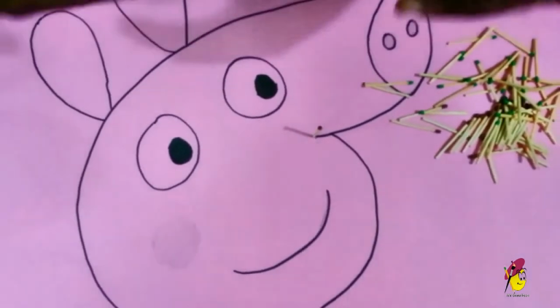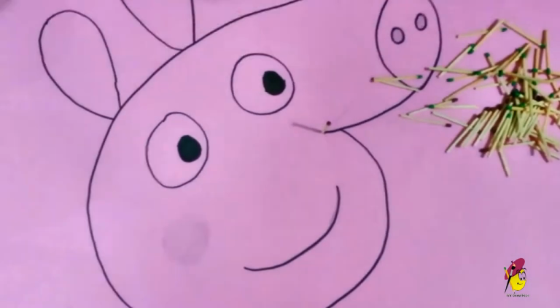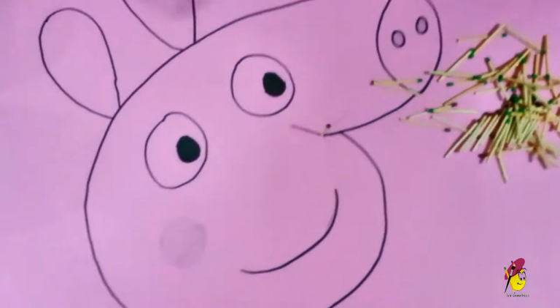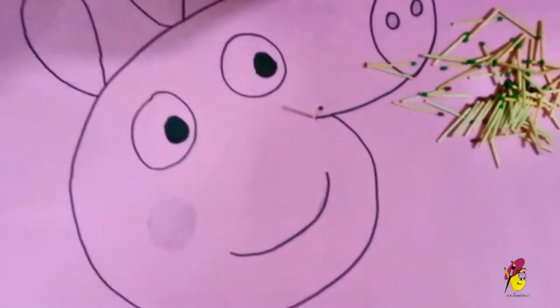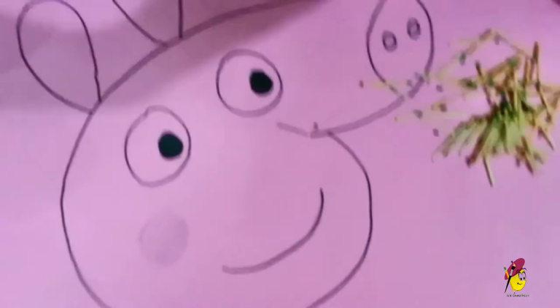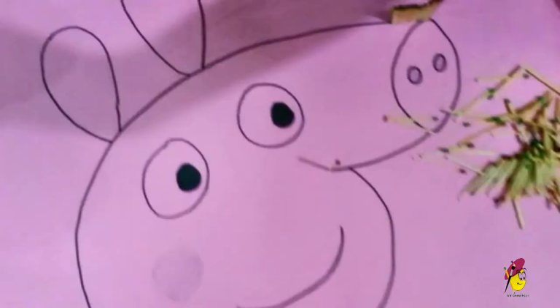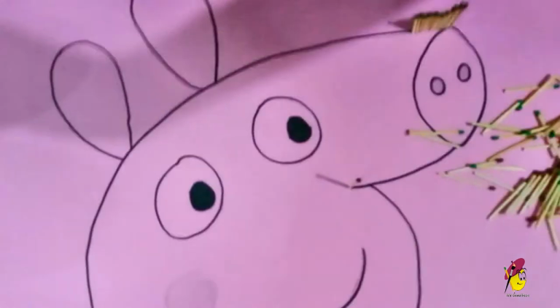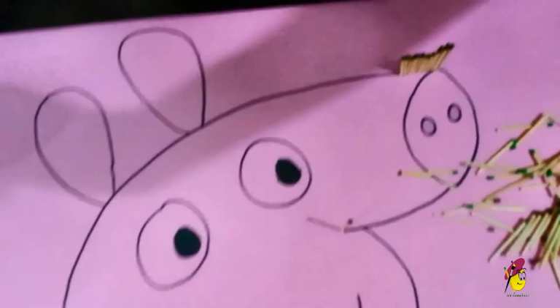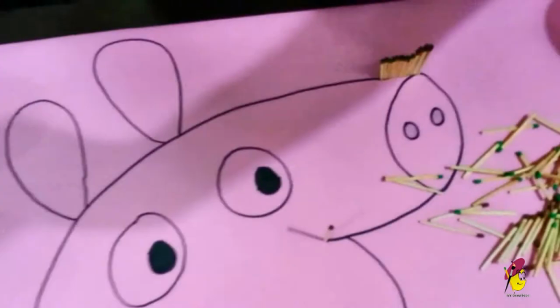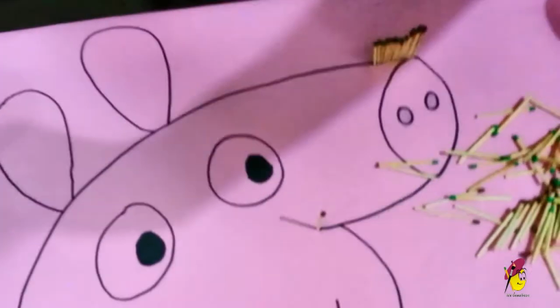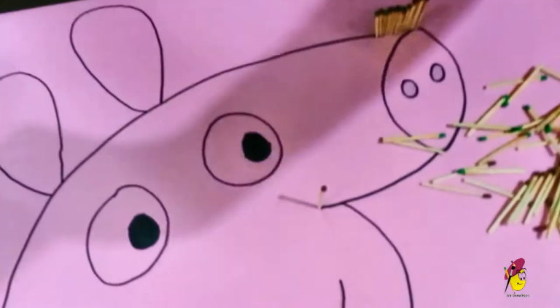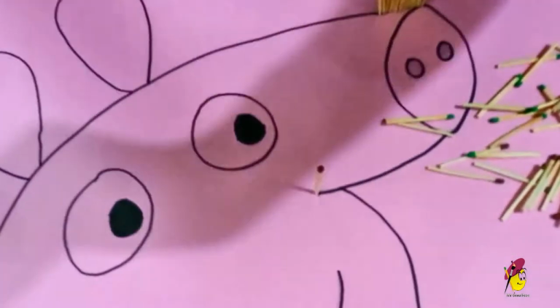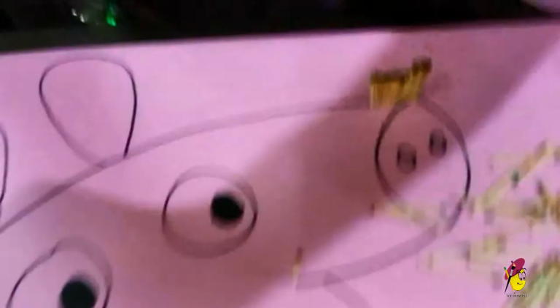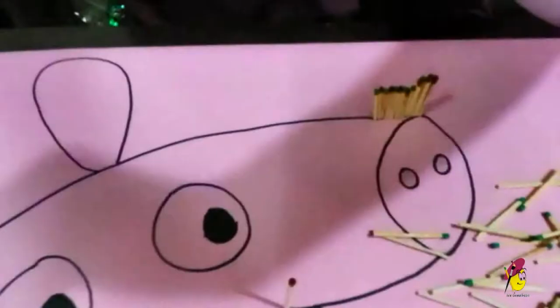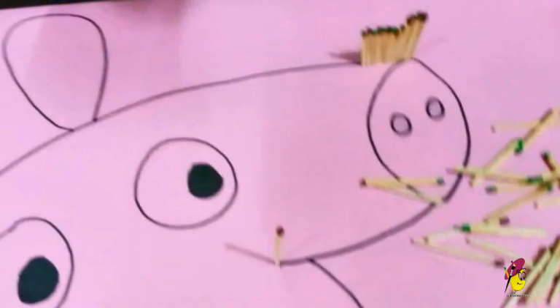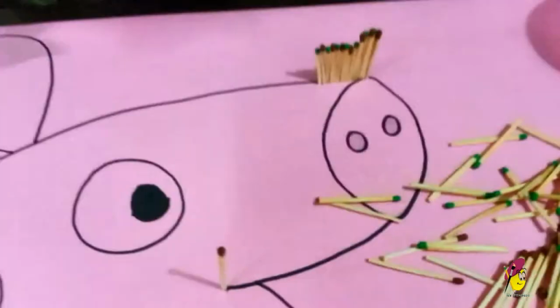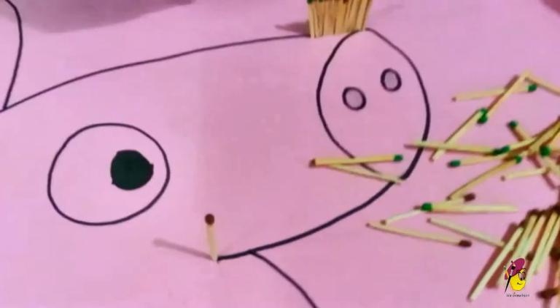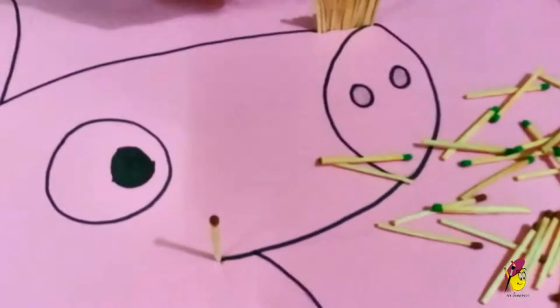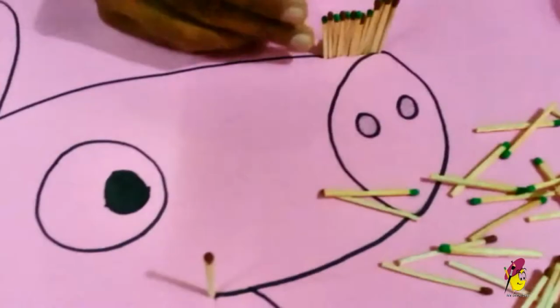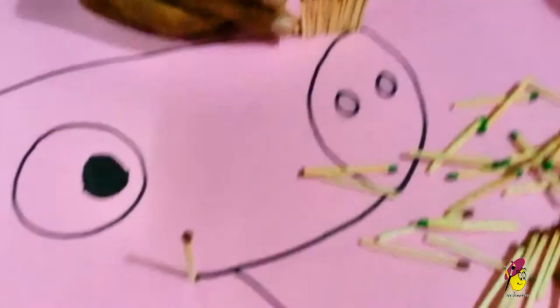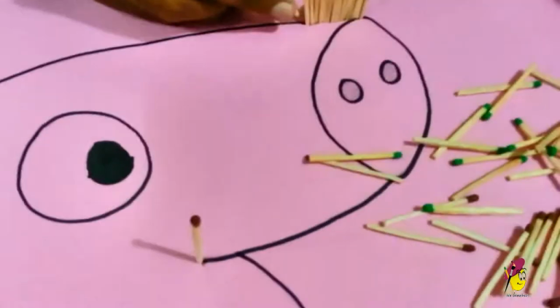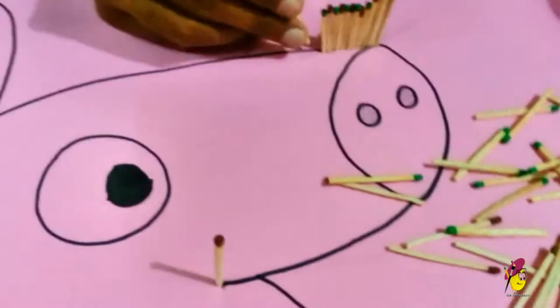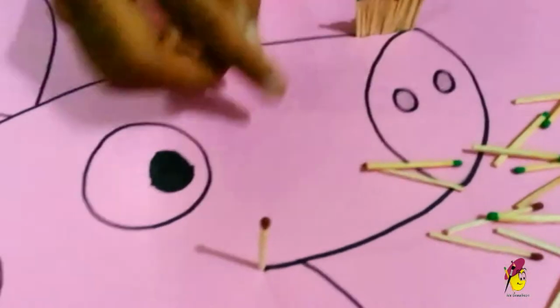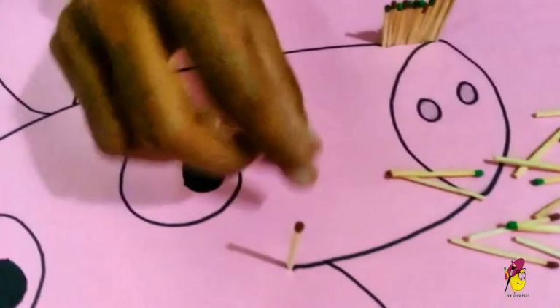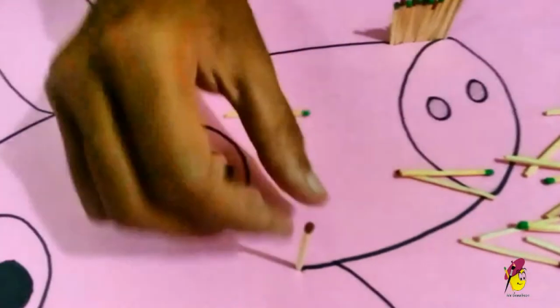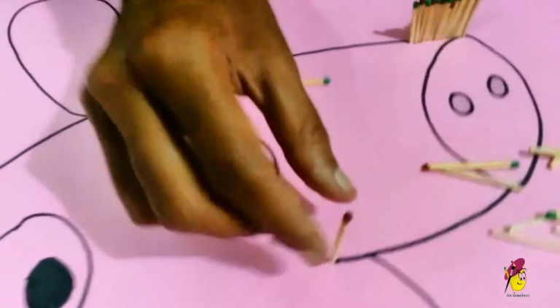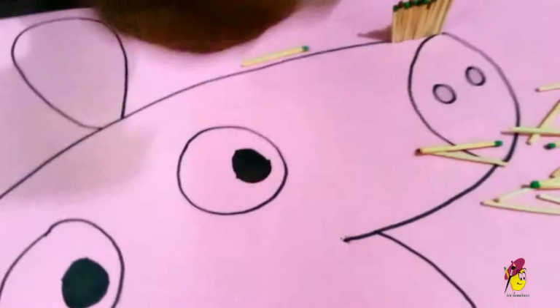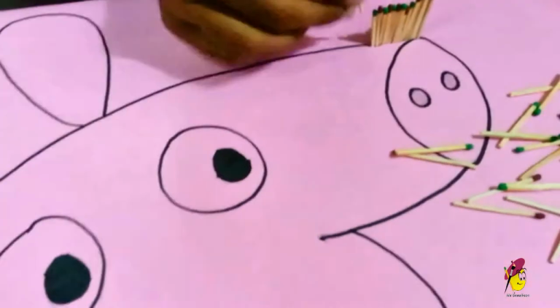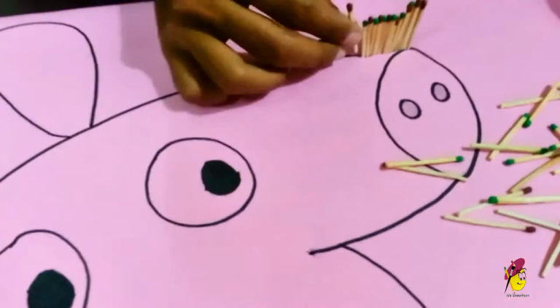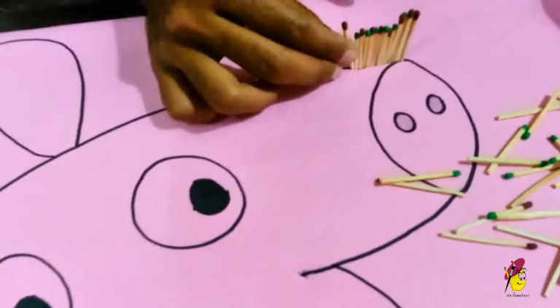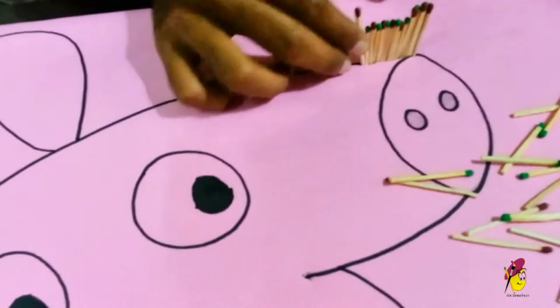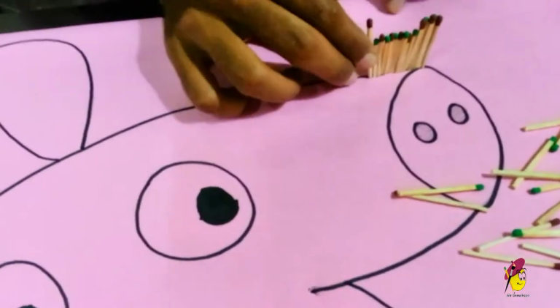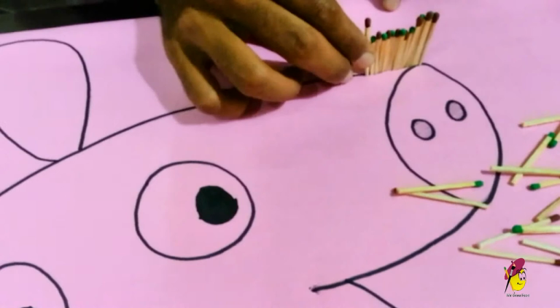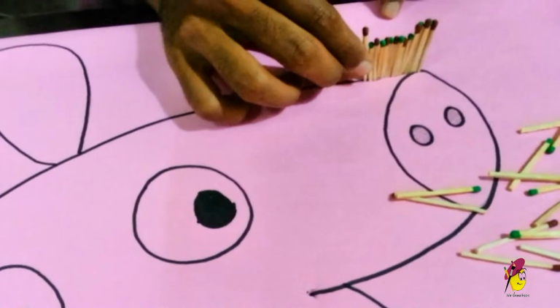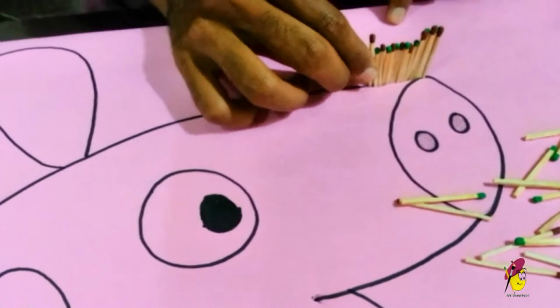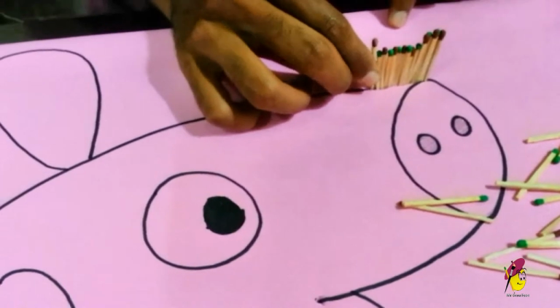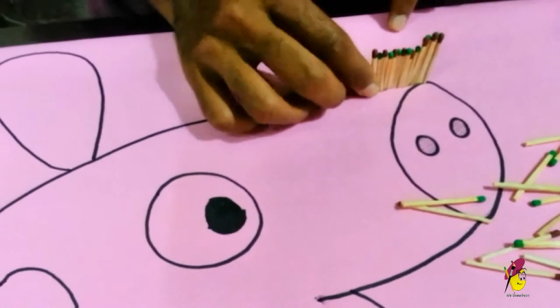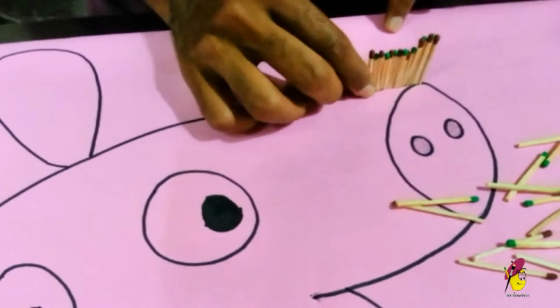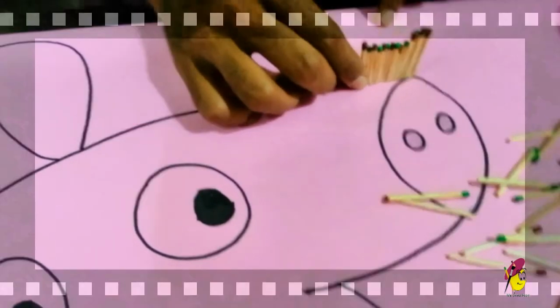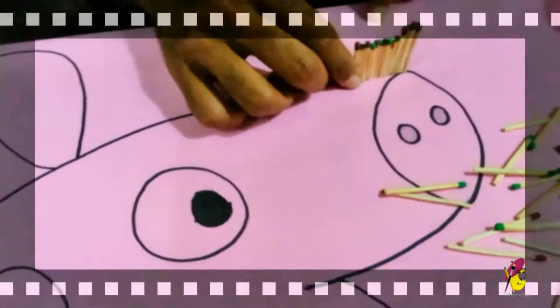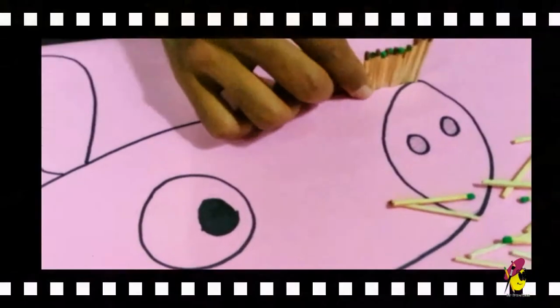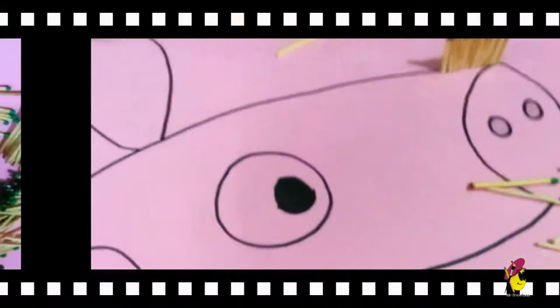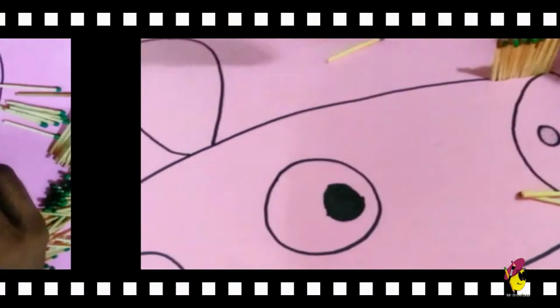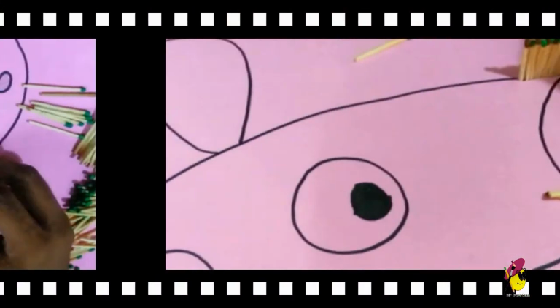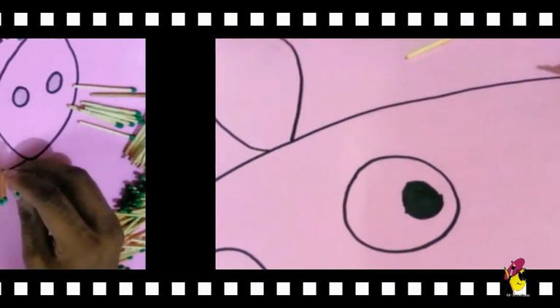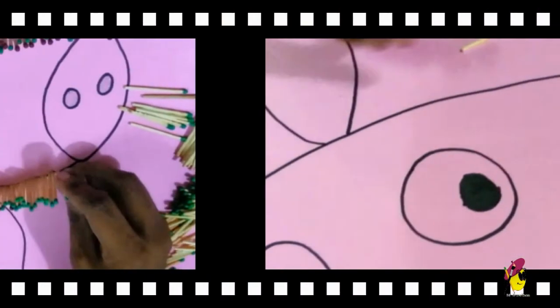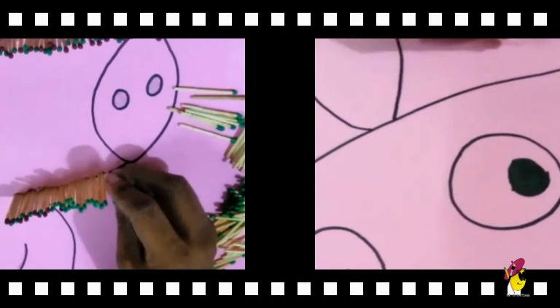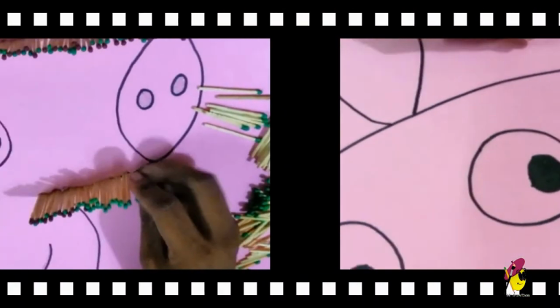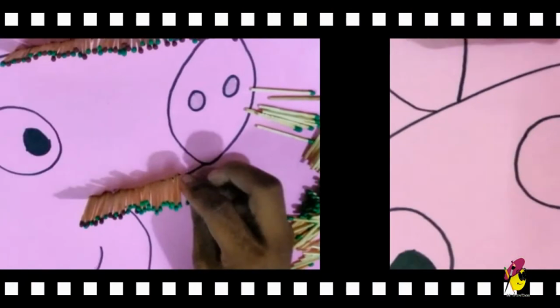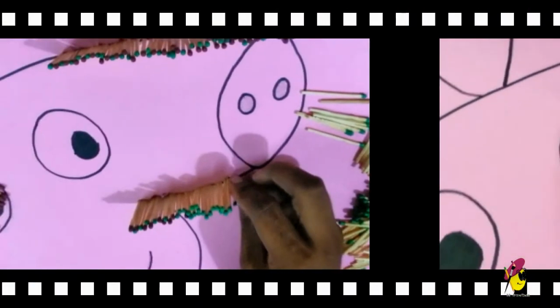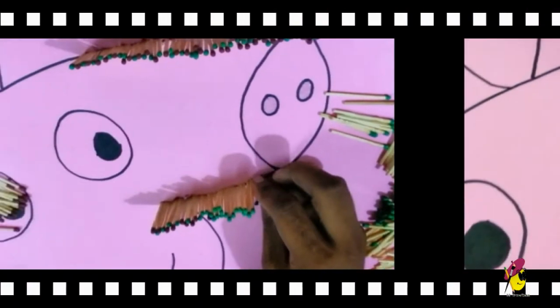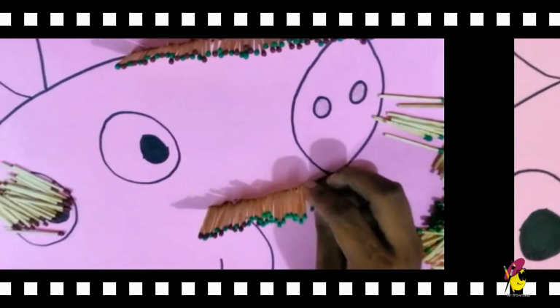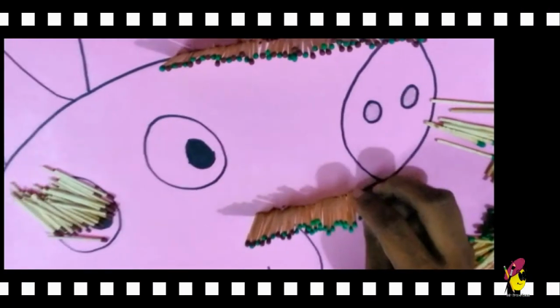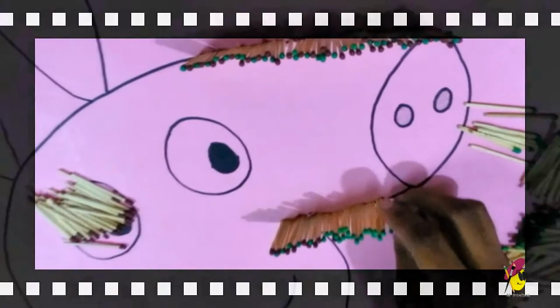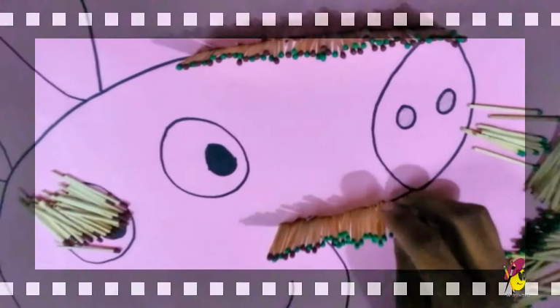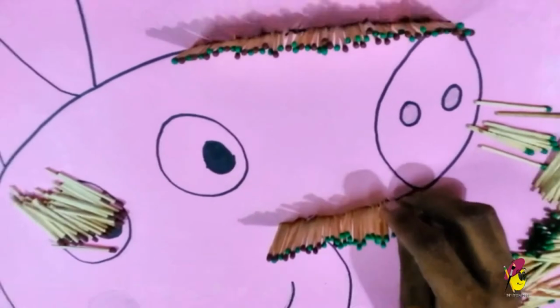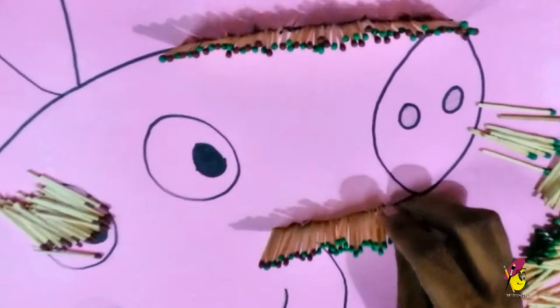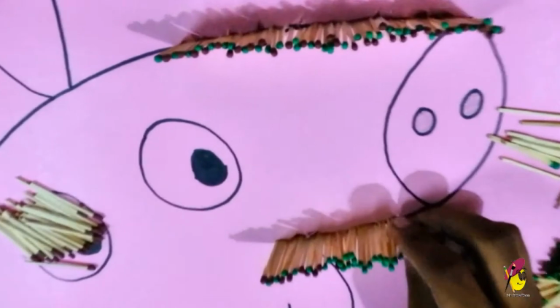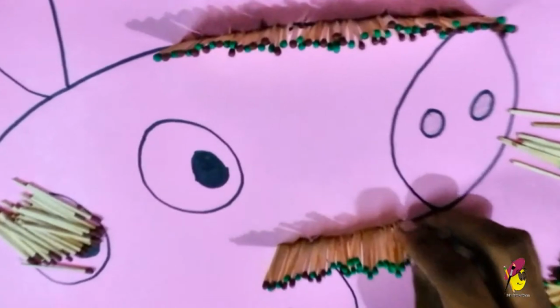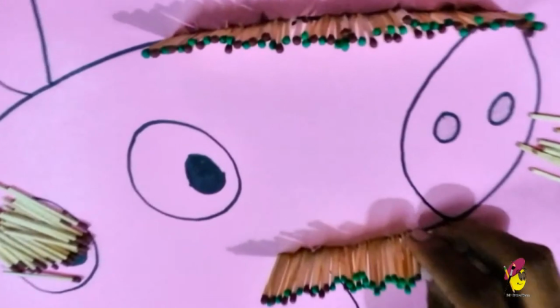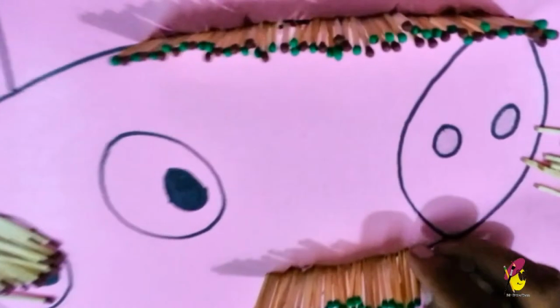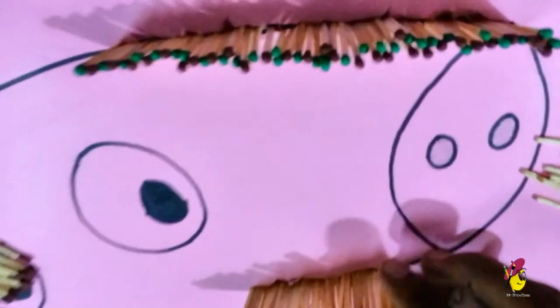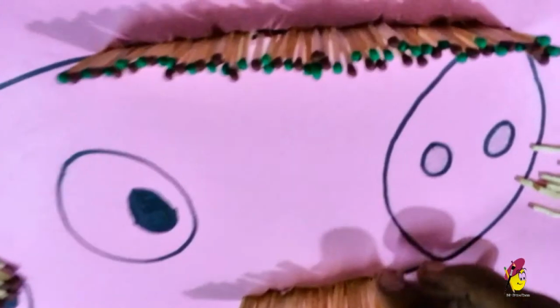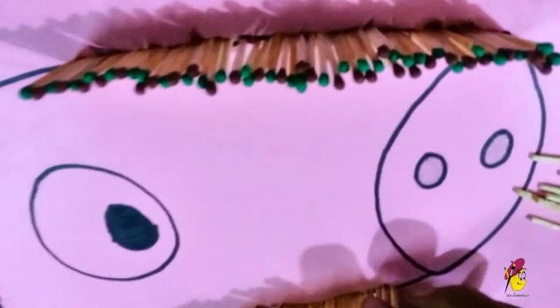The pink sheet is used because it matches the Peppa theme, and it is fixed to the sheet of Thermacol to add matchsticks.